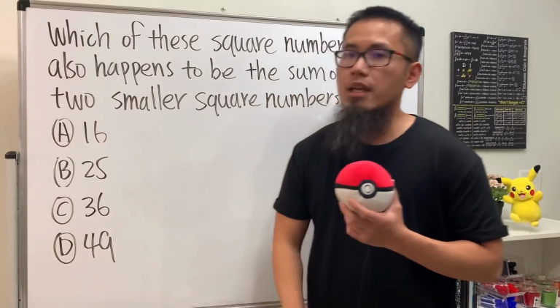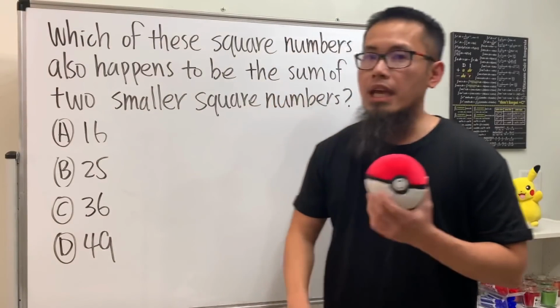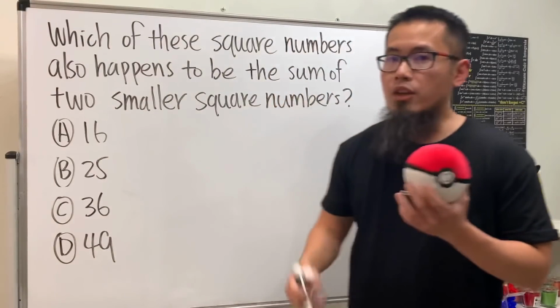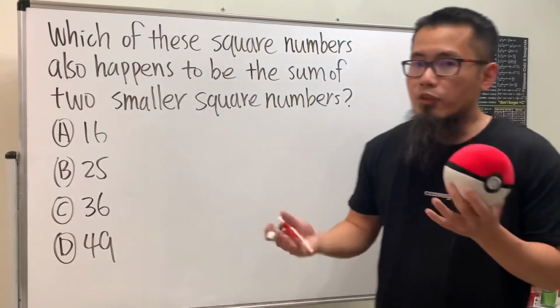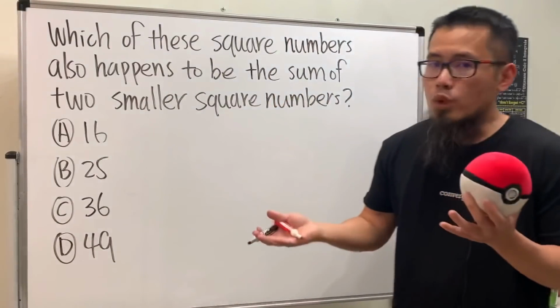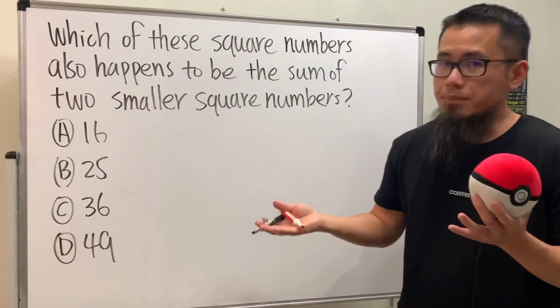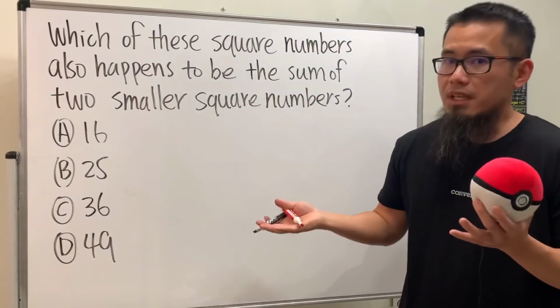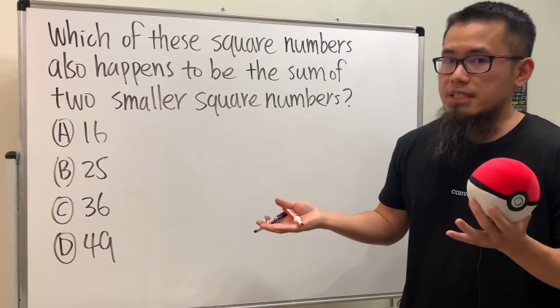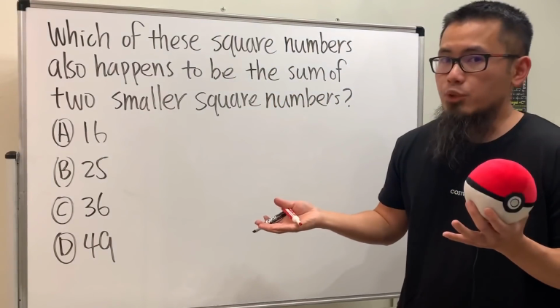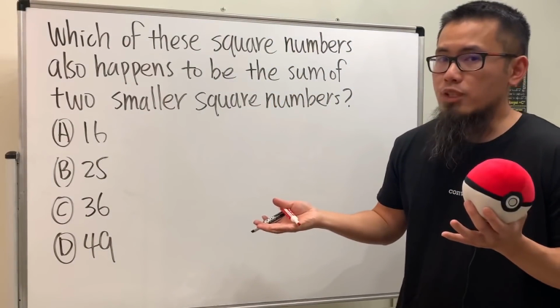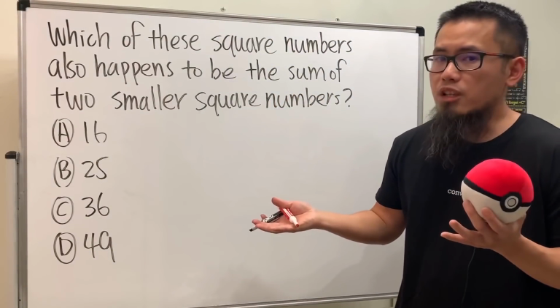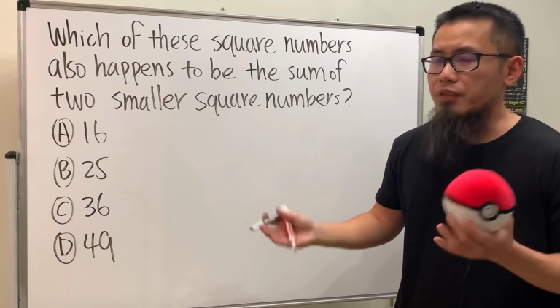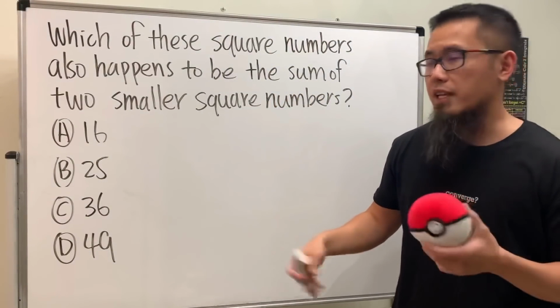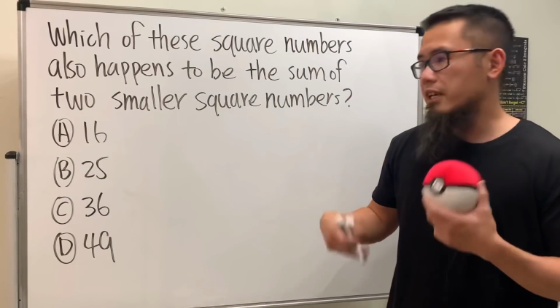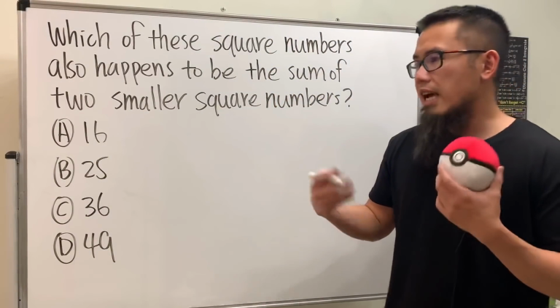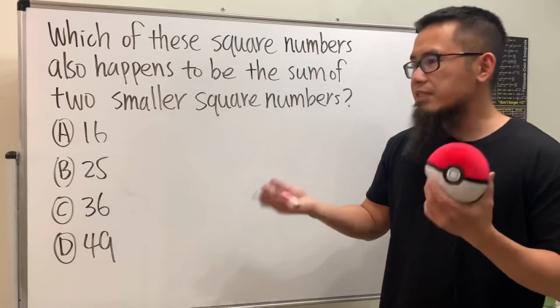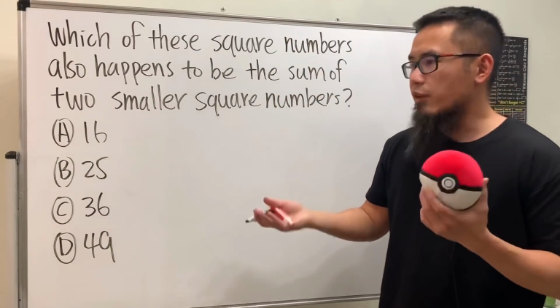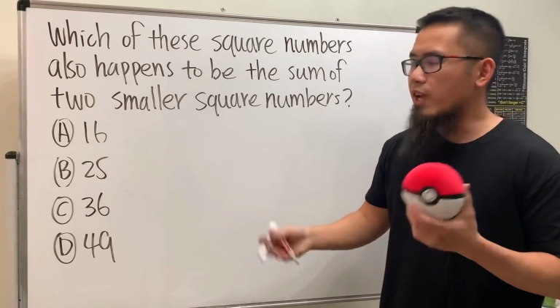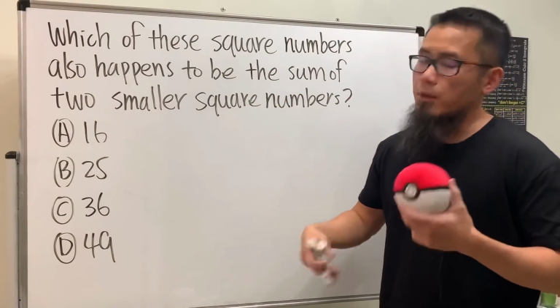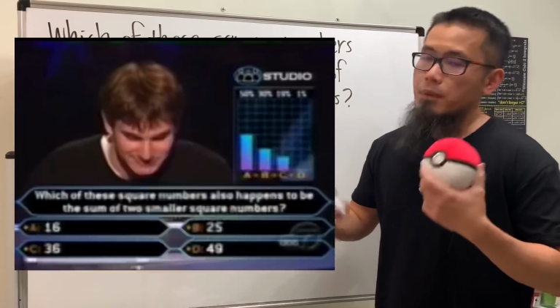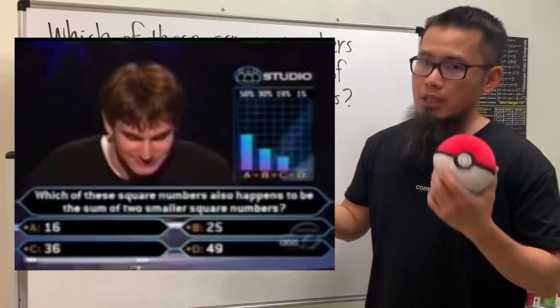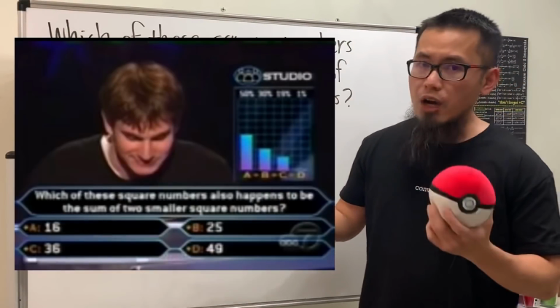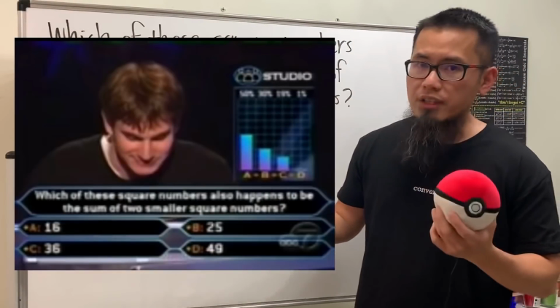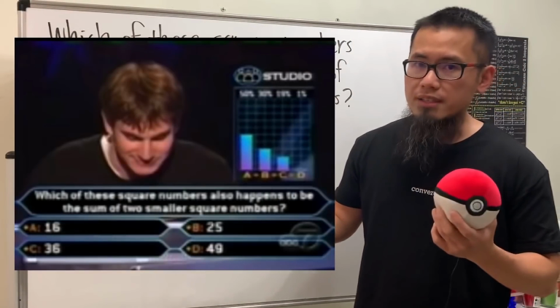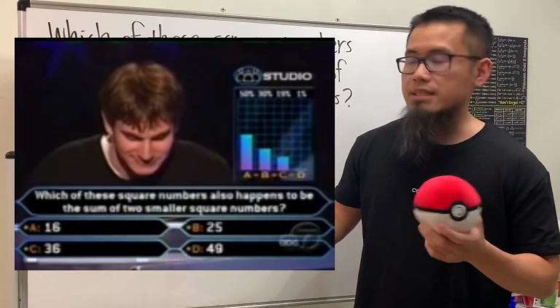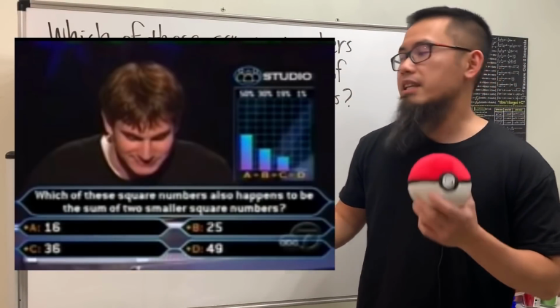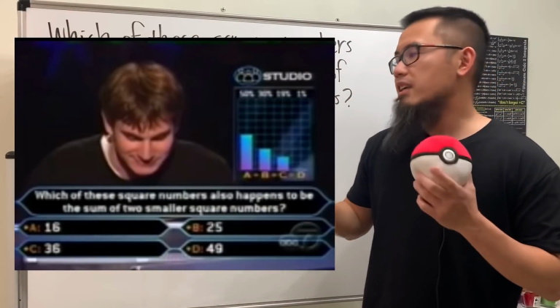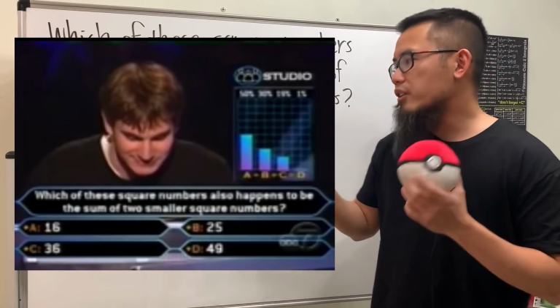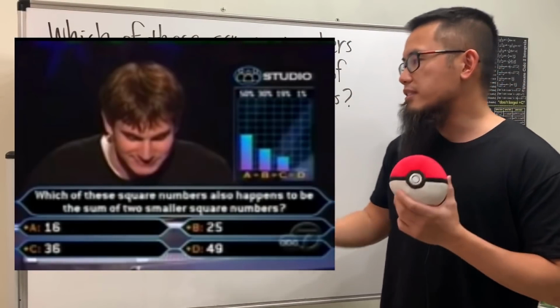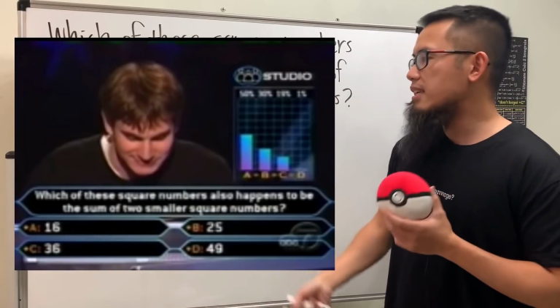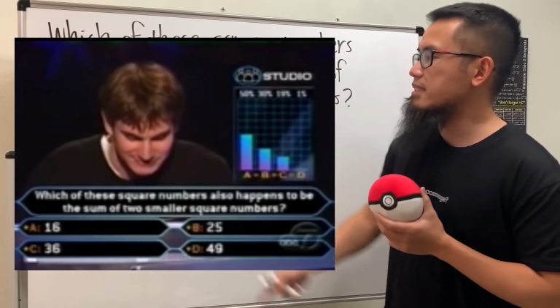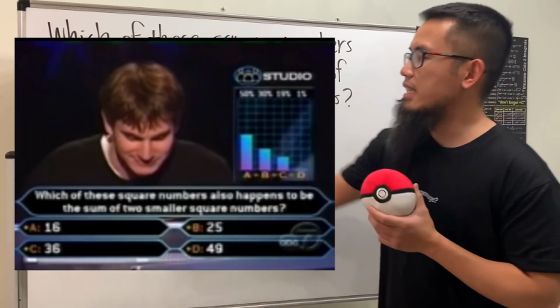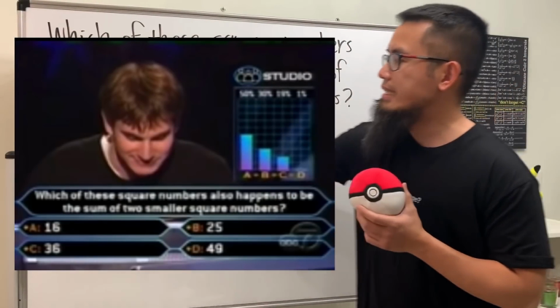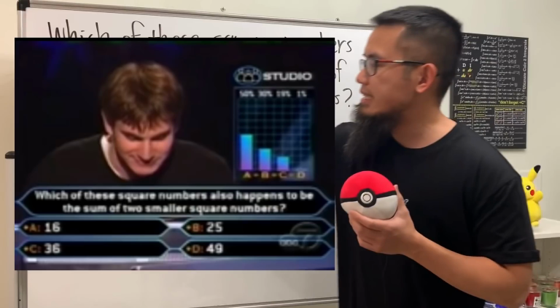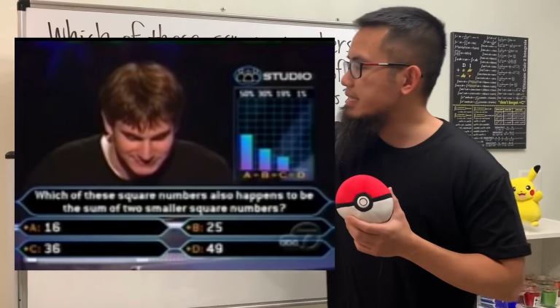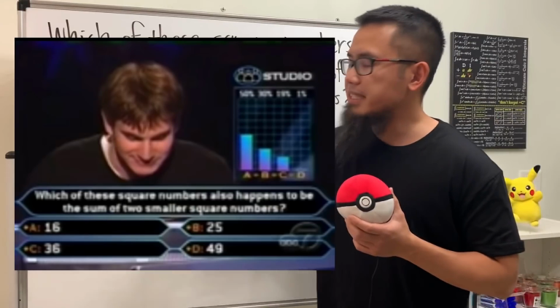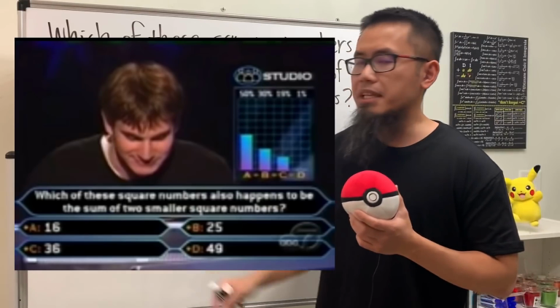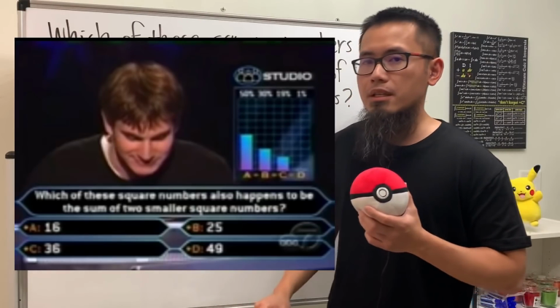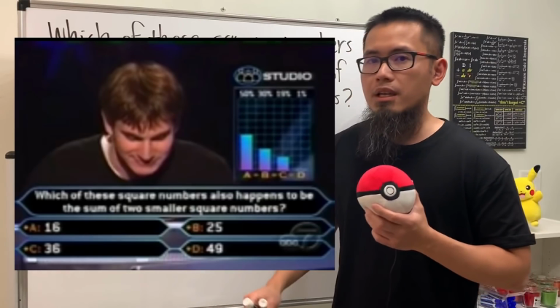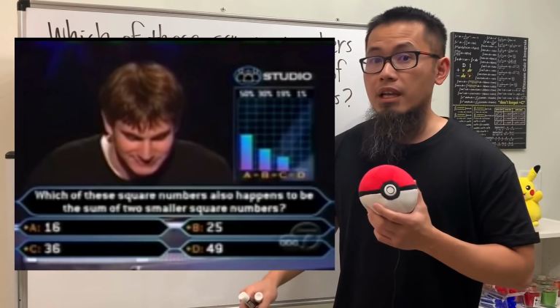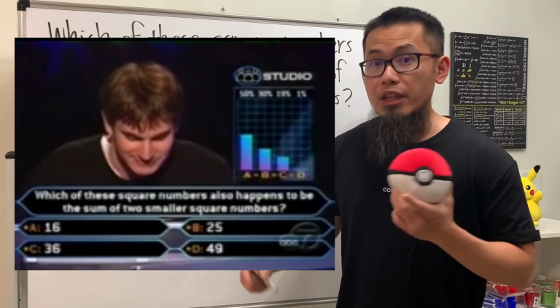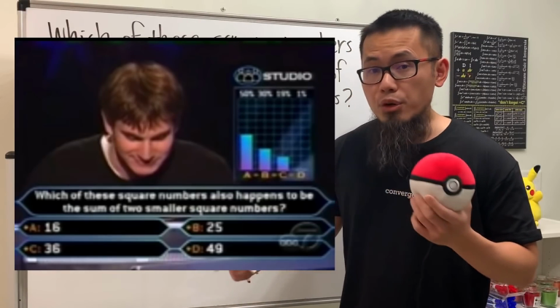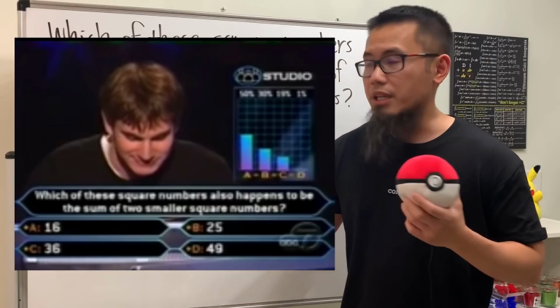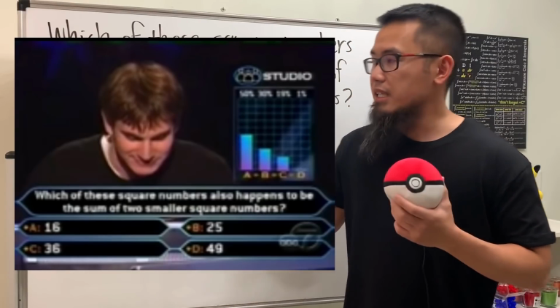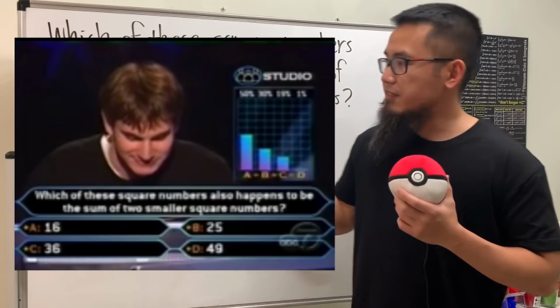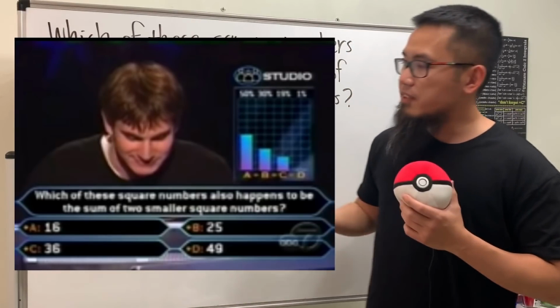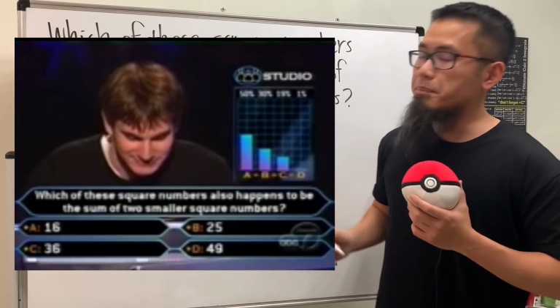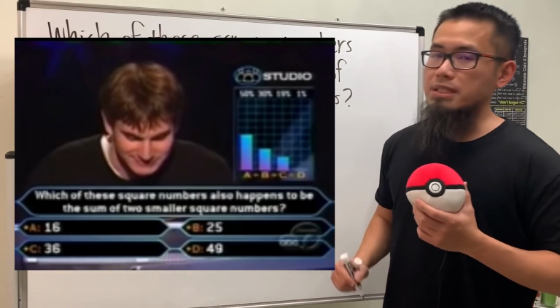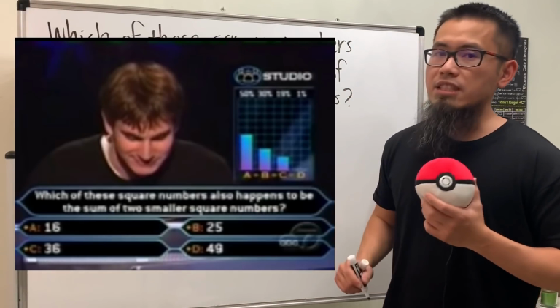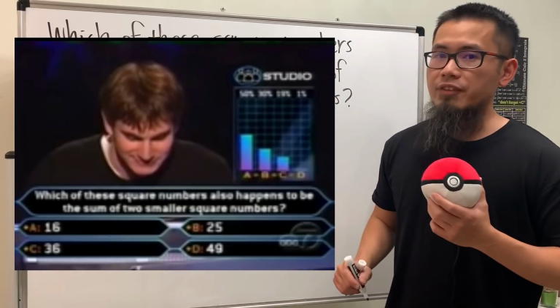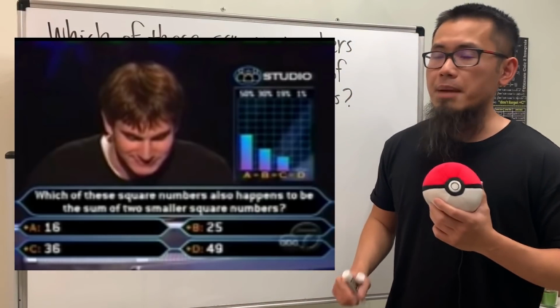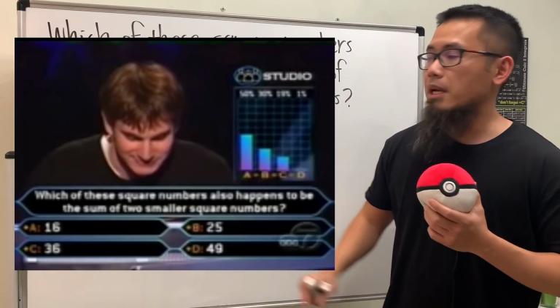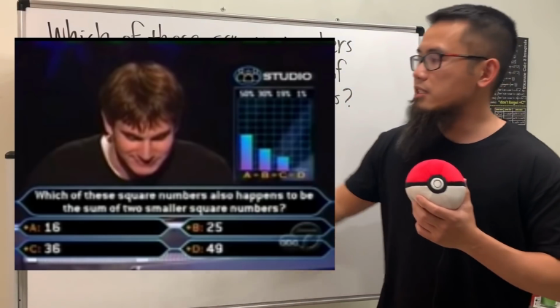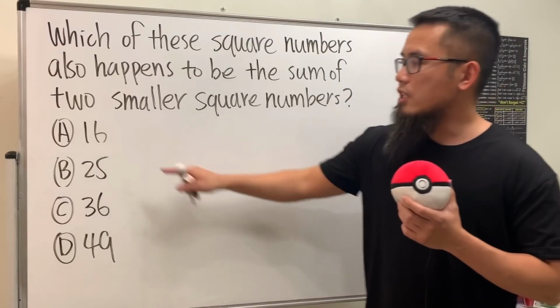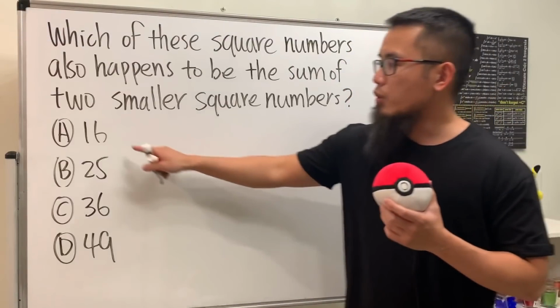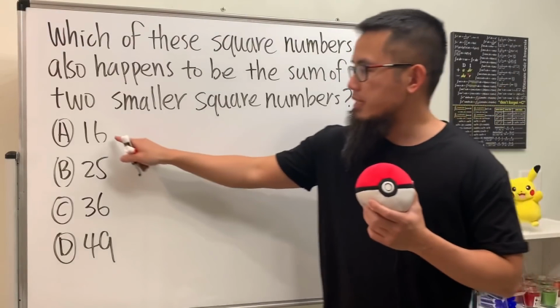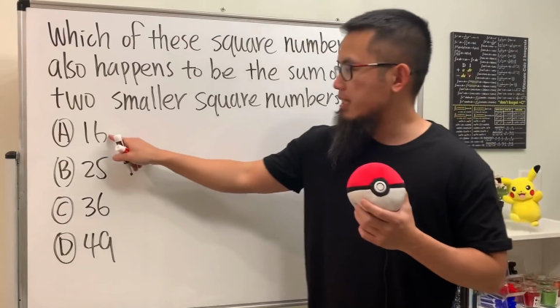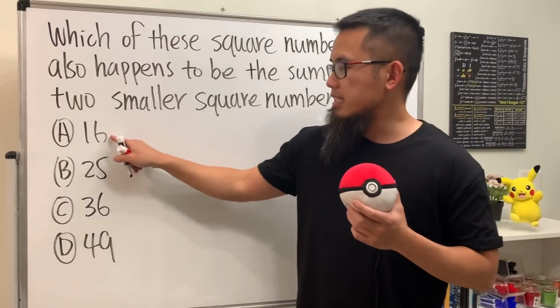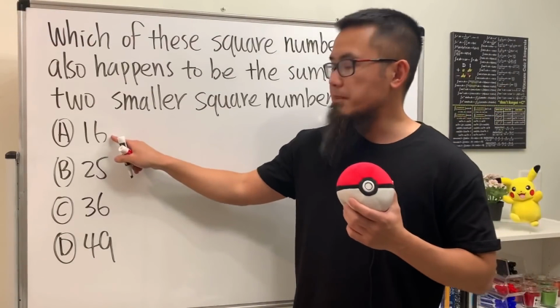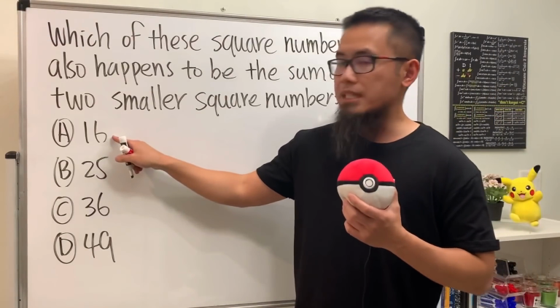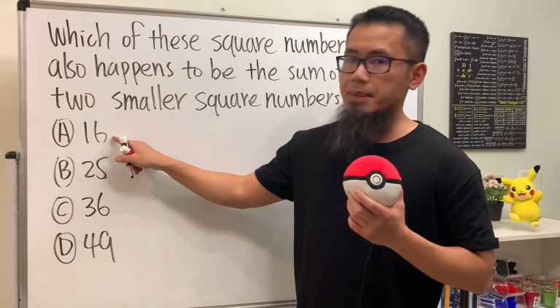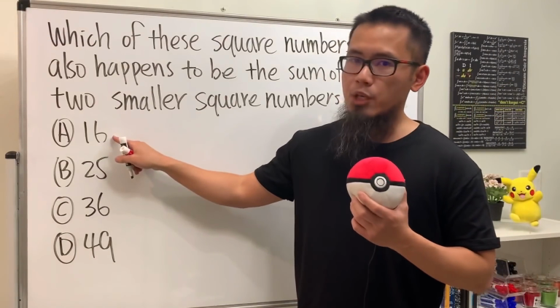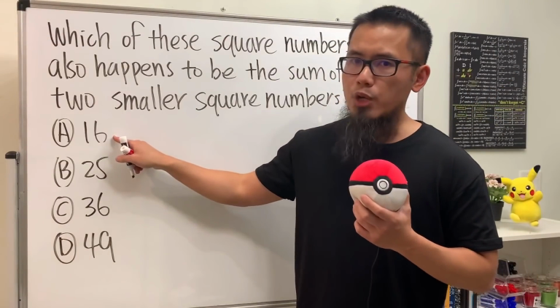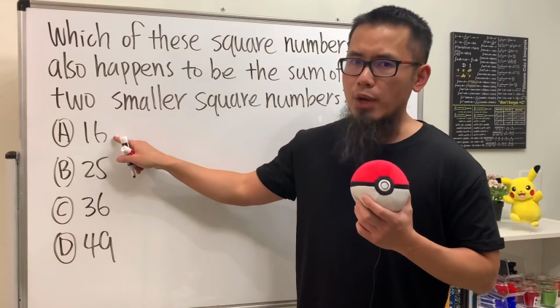And of course, because he couldn't solve it, he asked for help. The audience says 16. And look, it's 50% of them, so 16 must be correct, right?